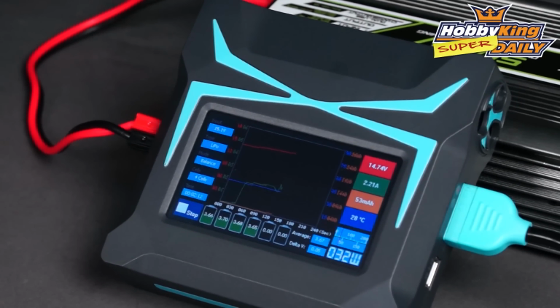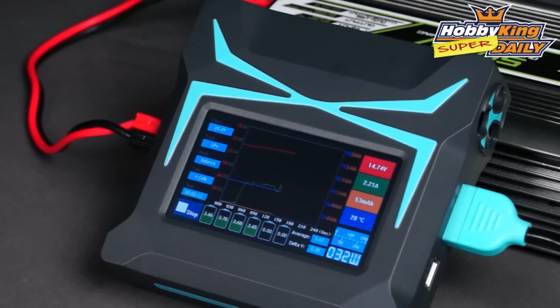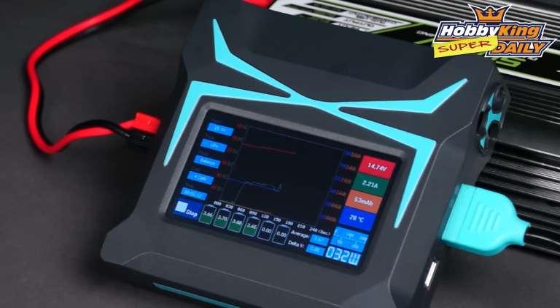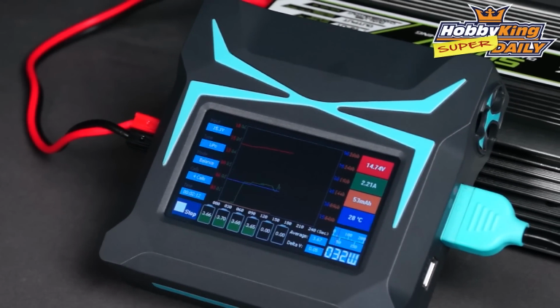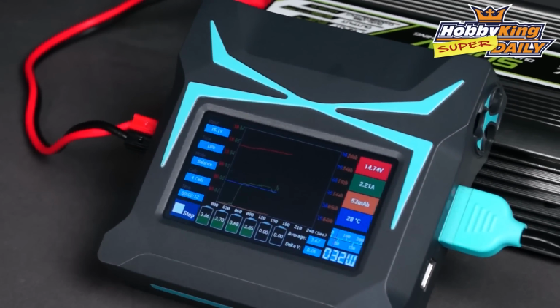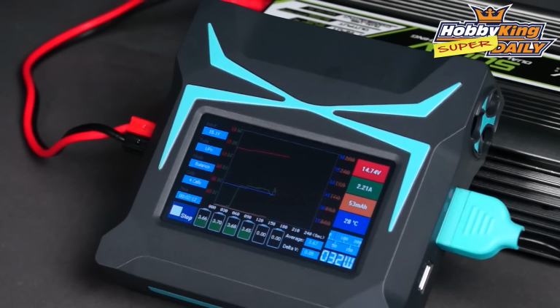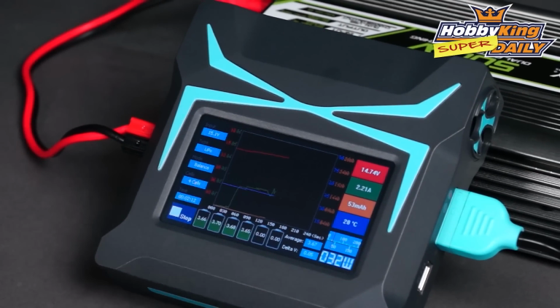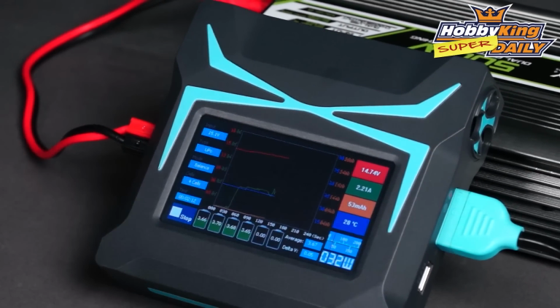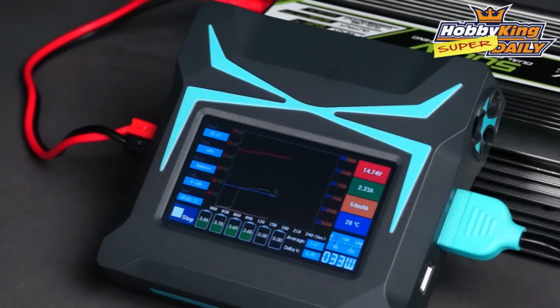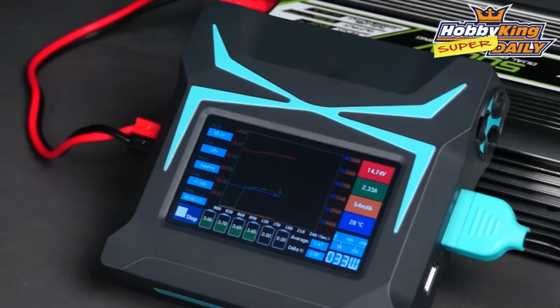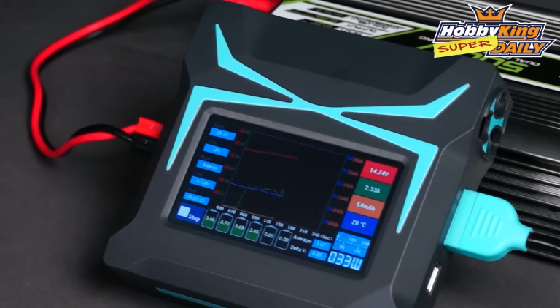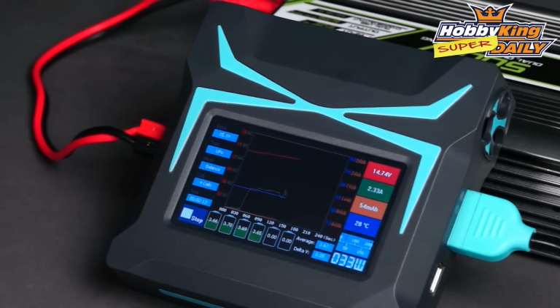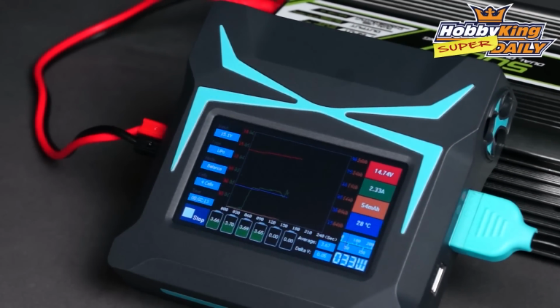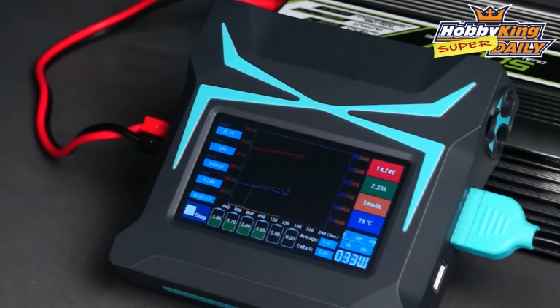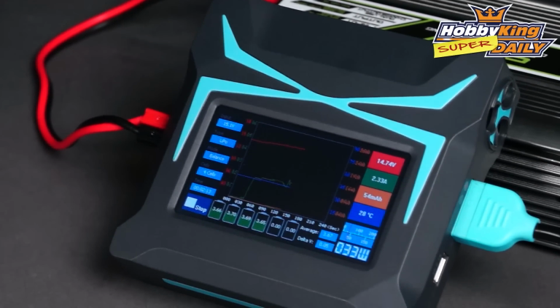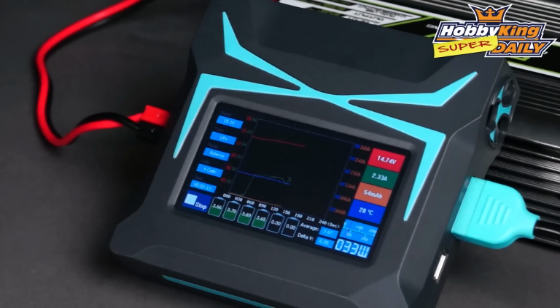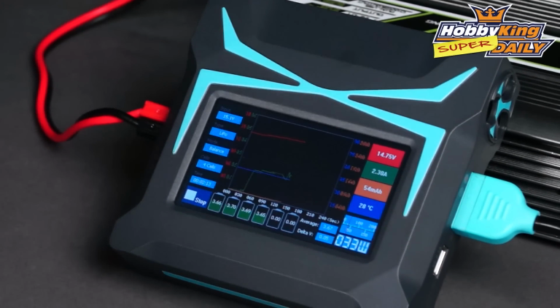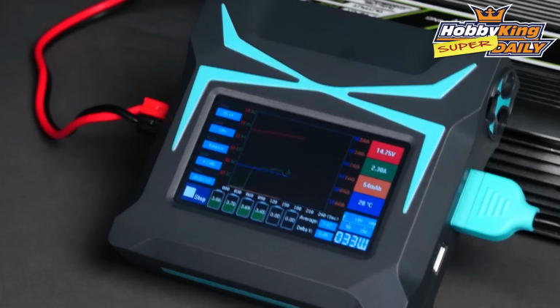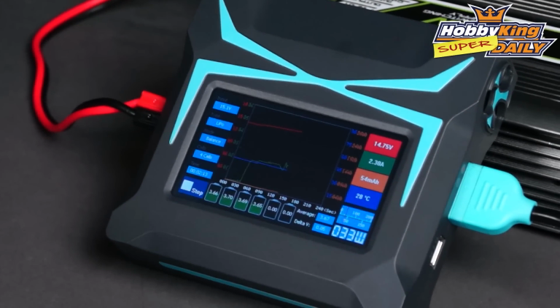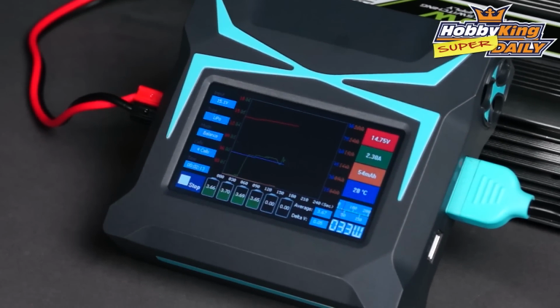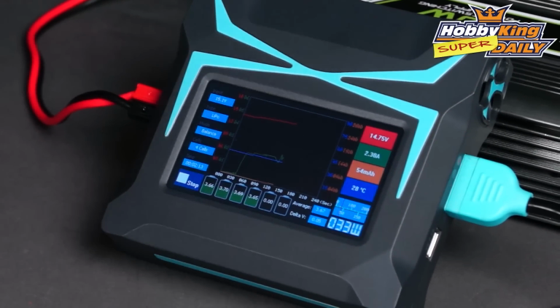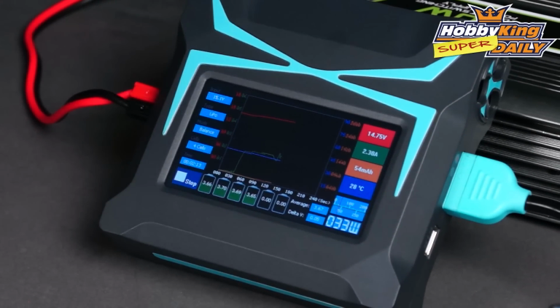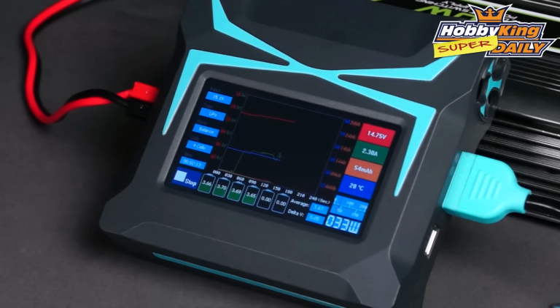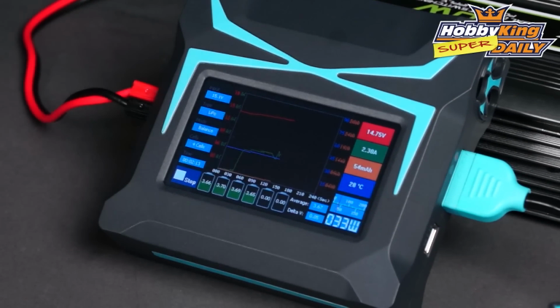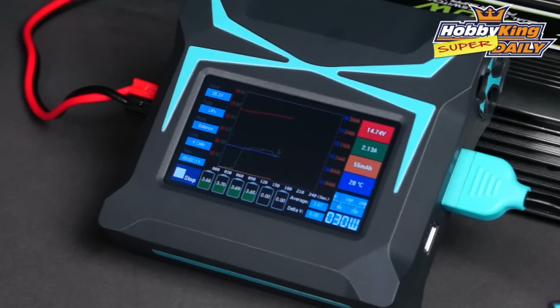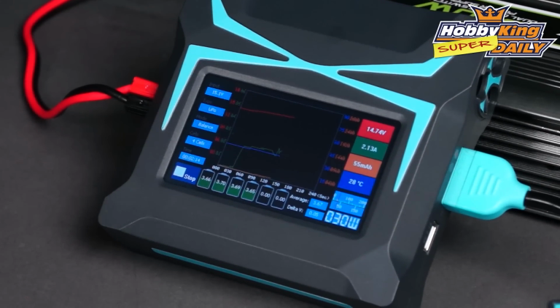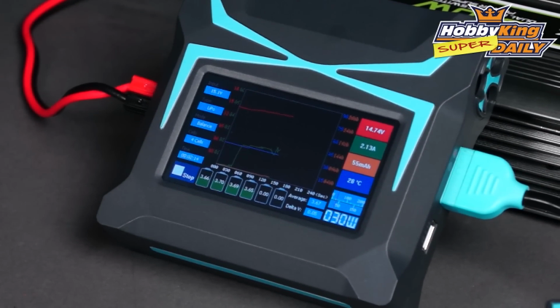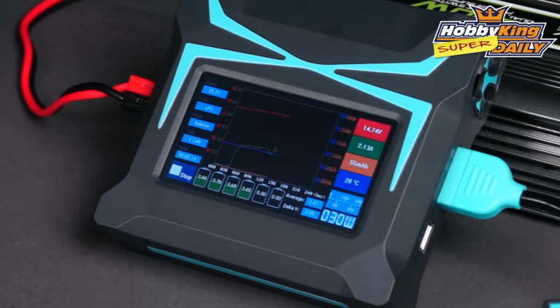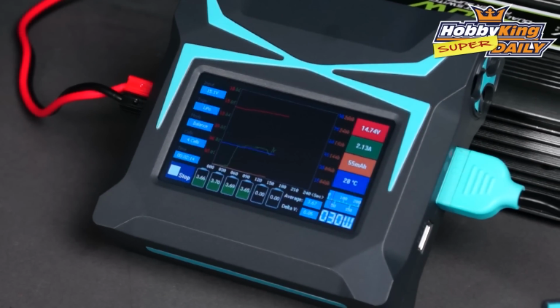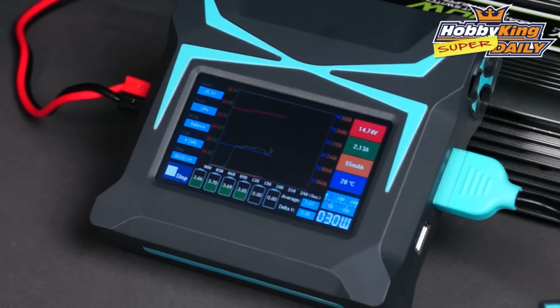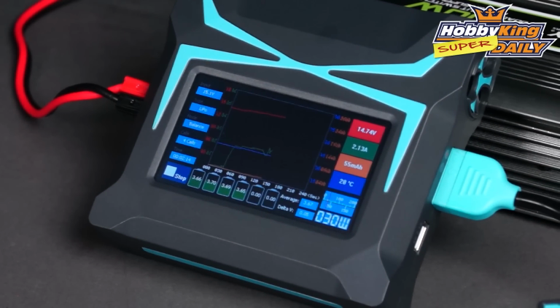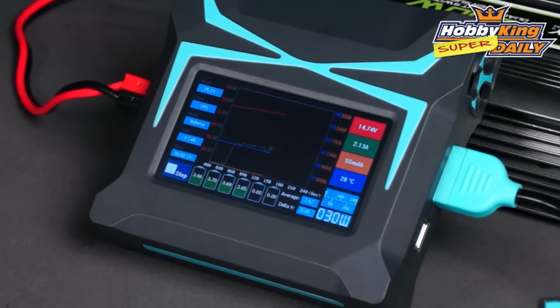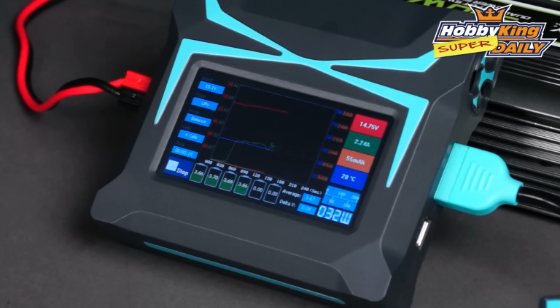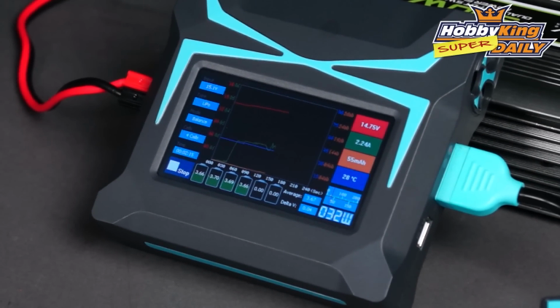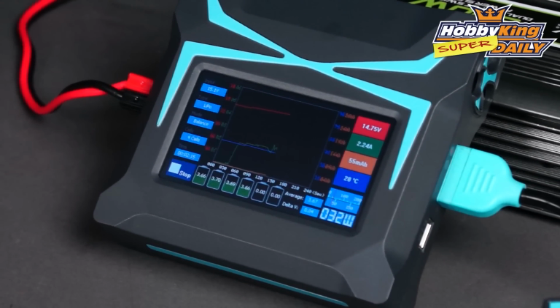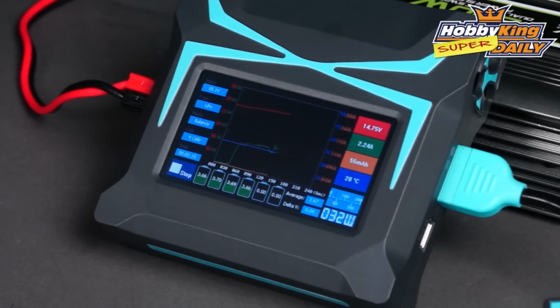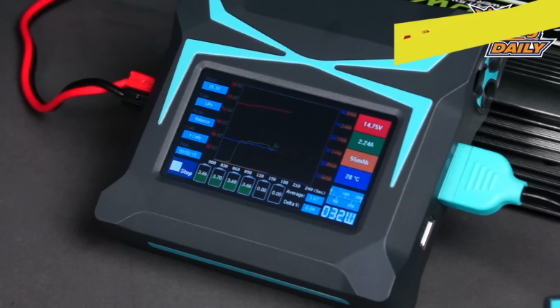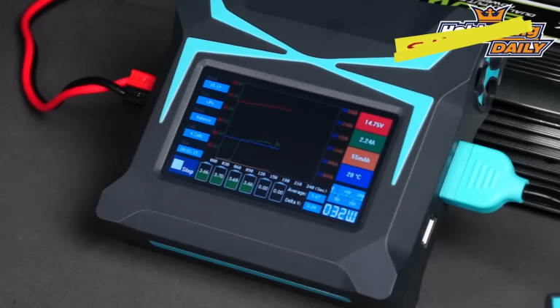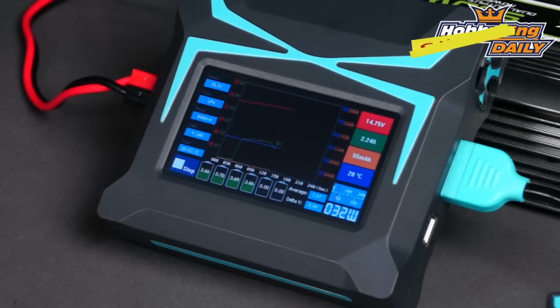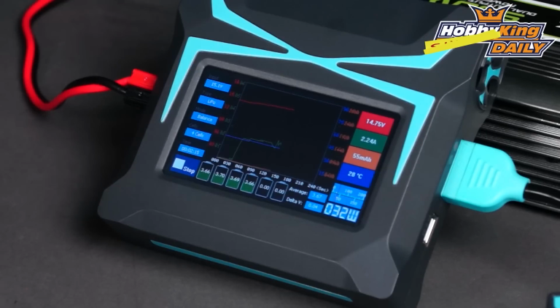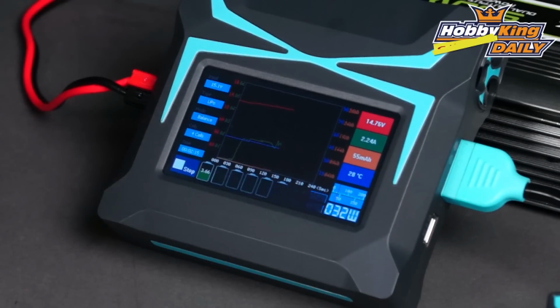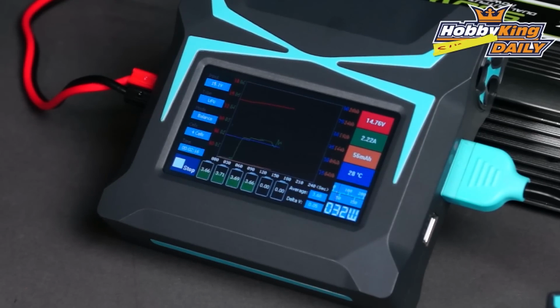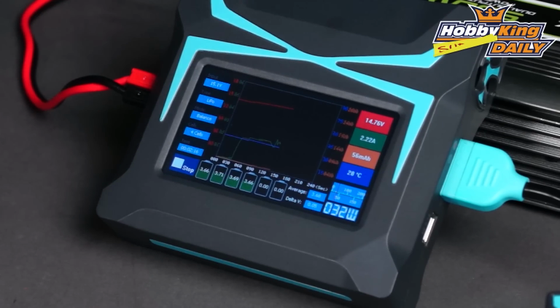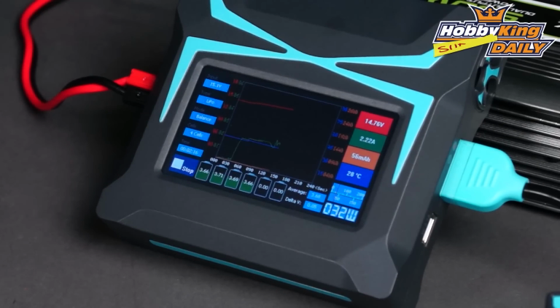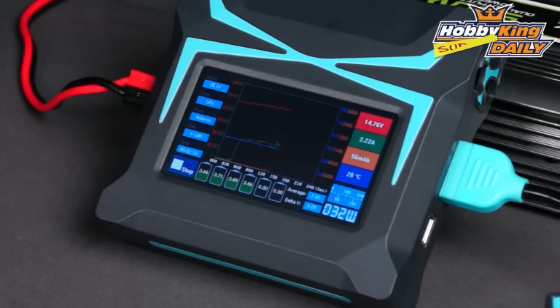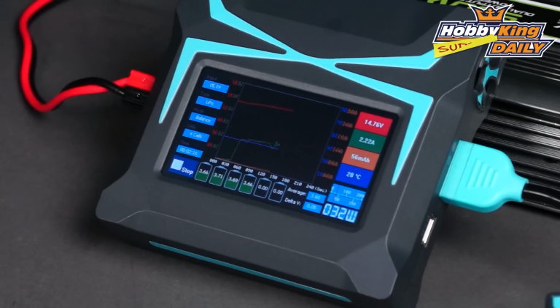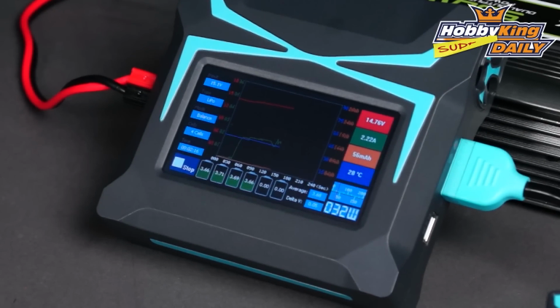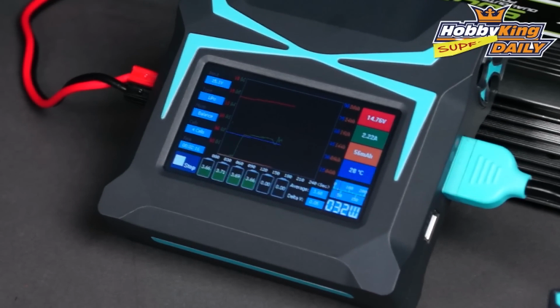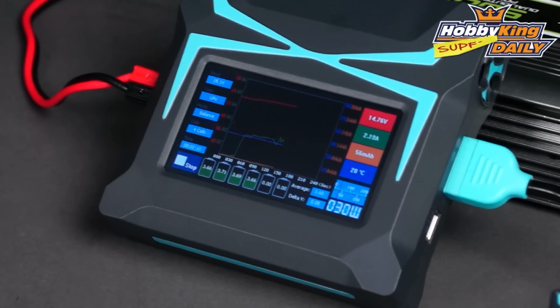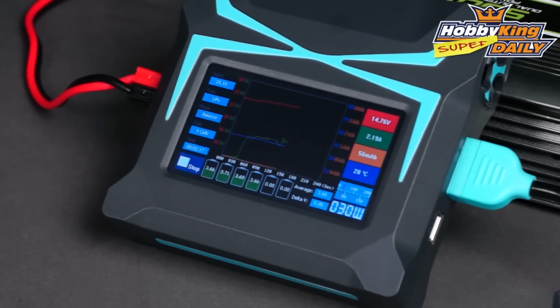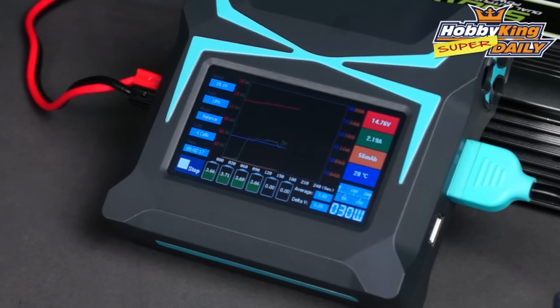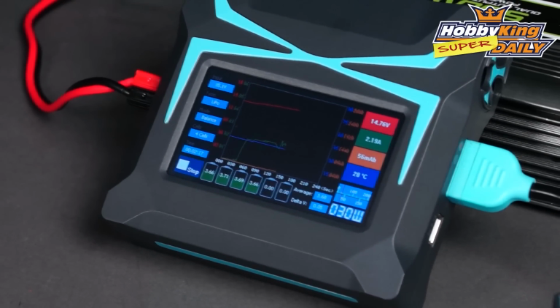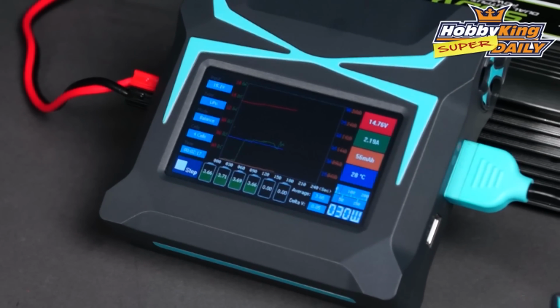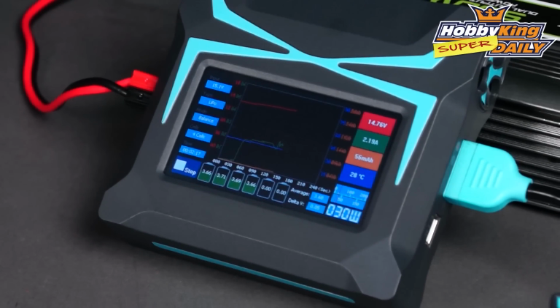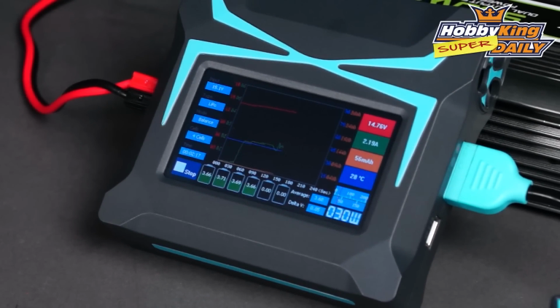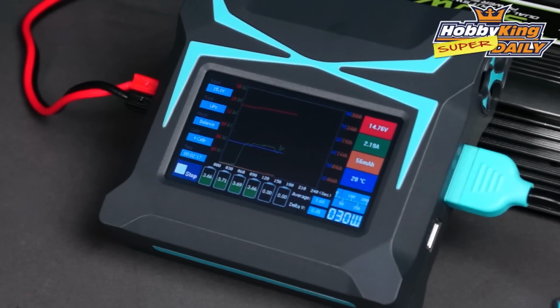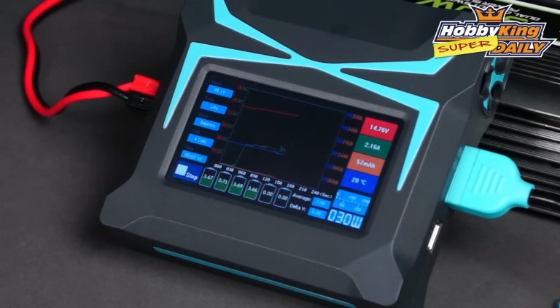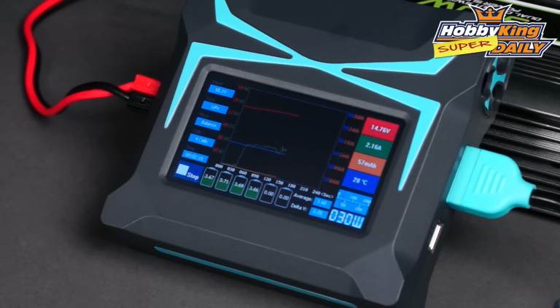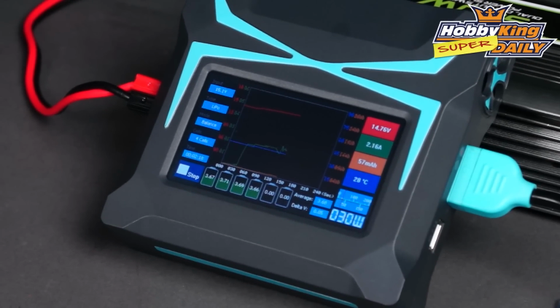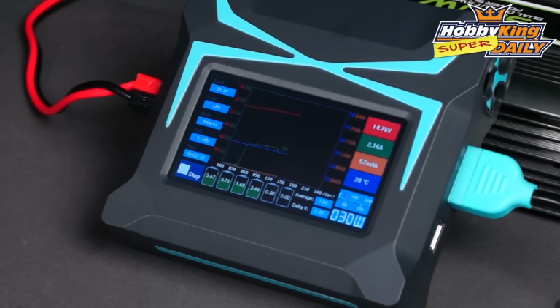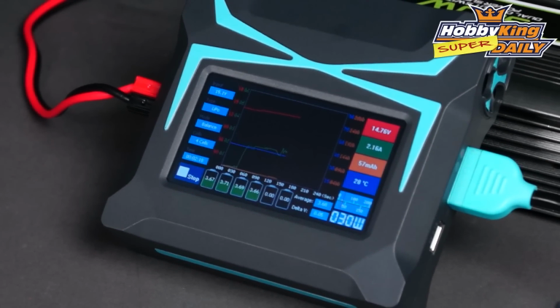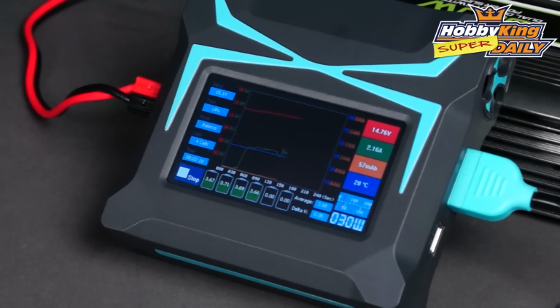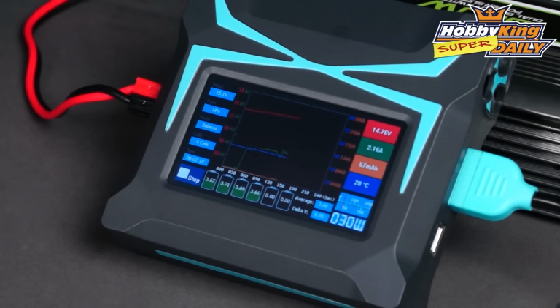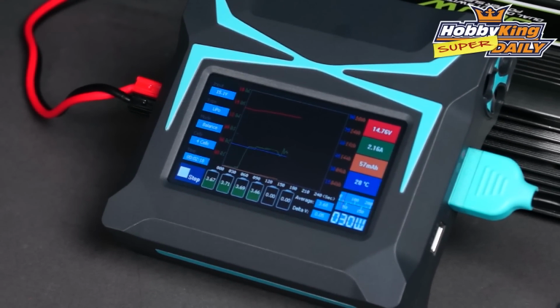So check that out right now. It is listed right now and you'll be very impressed with this very high spec charger.